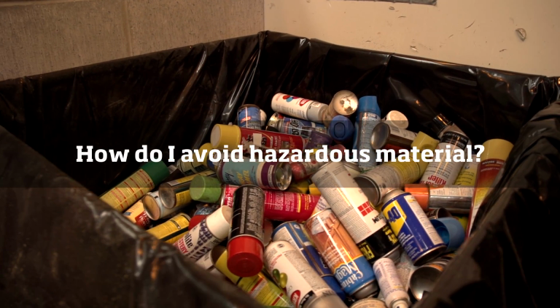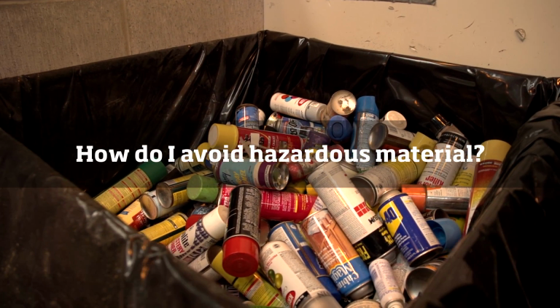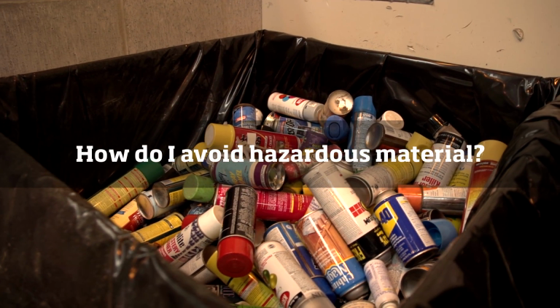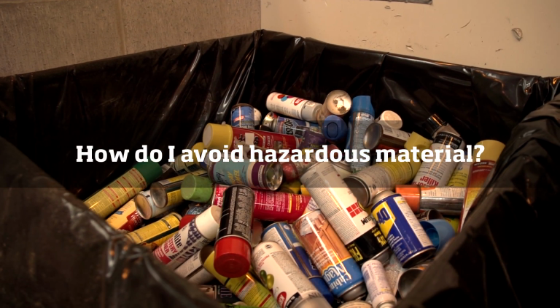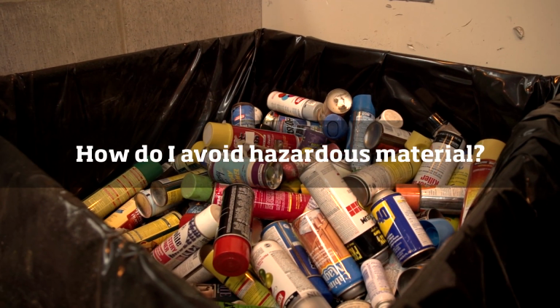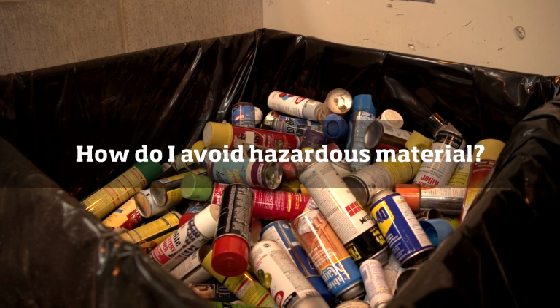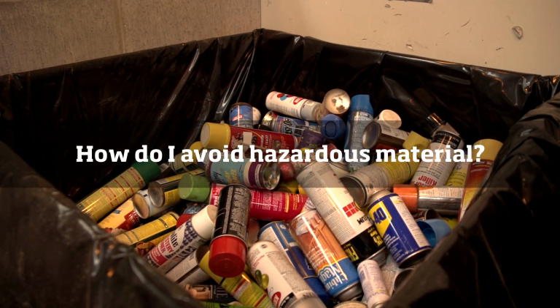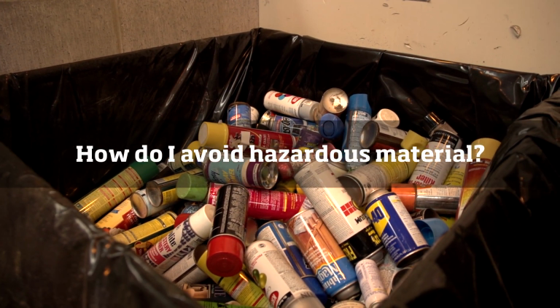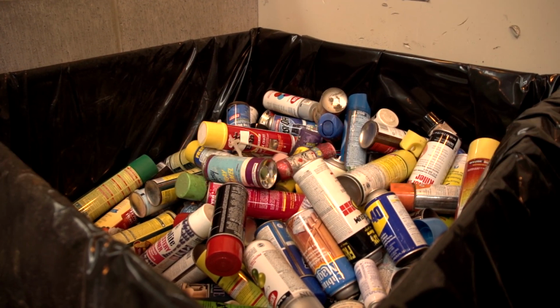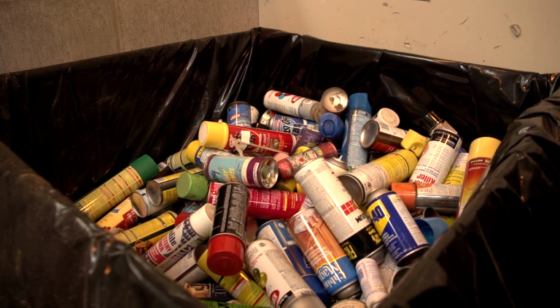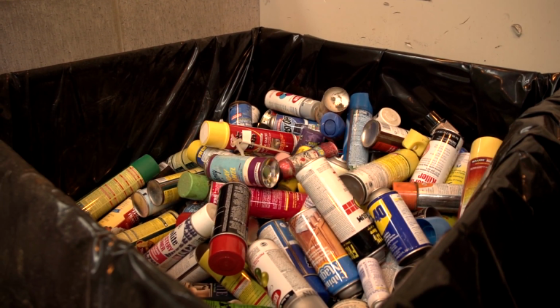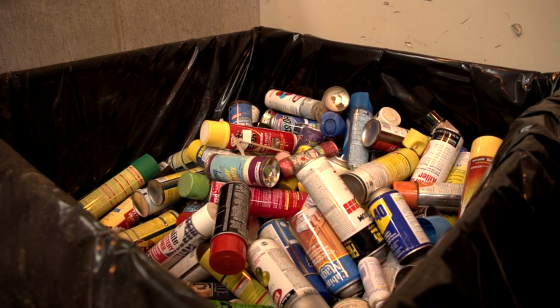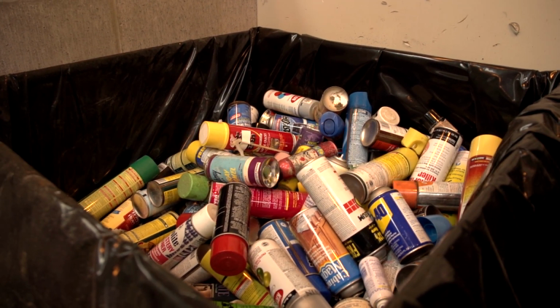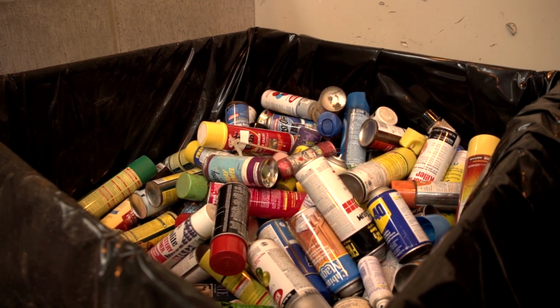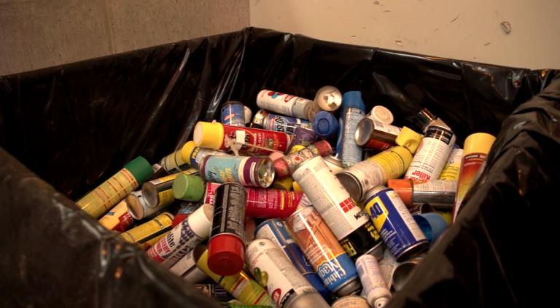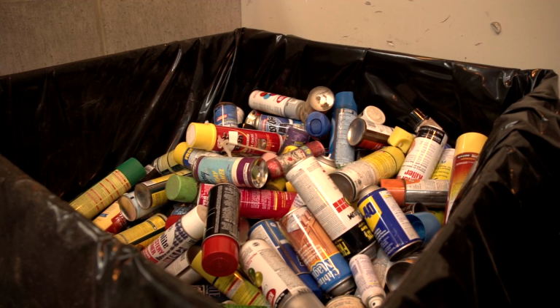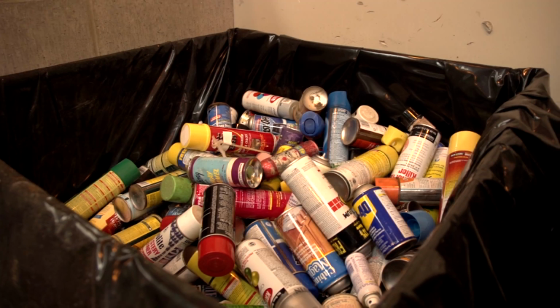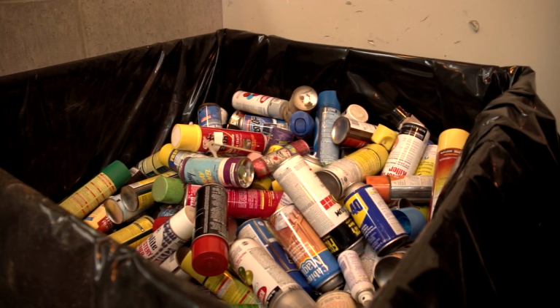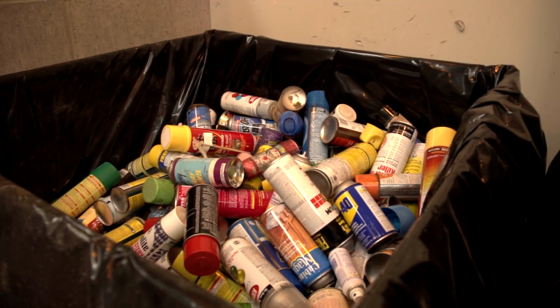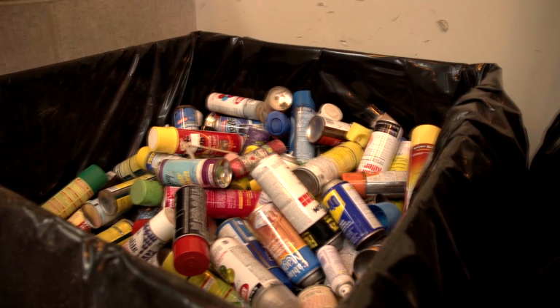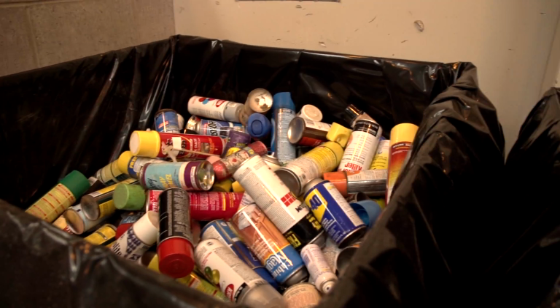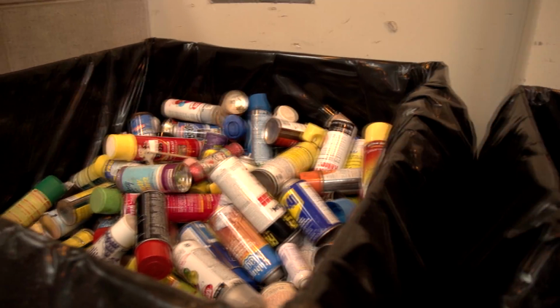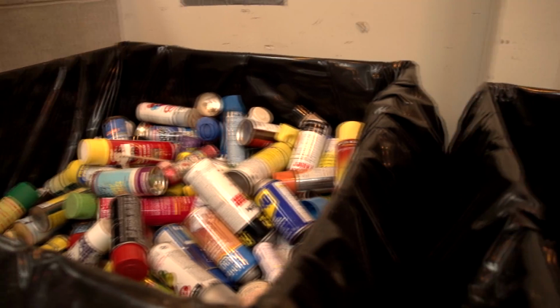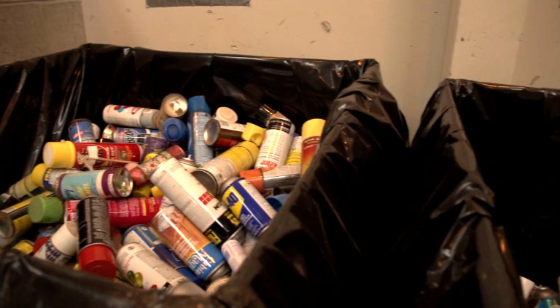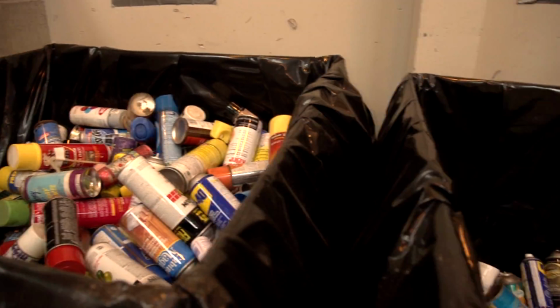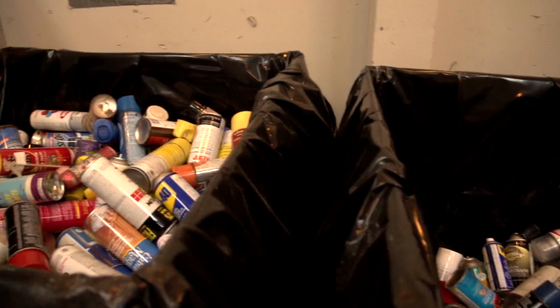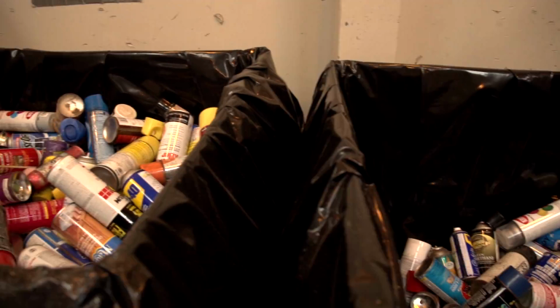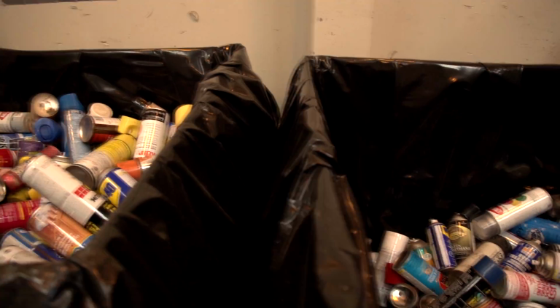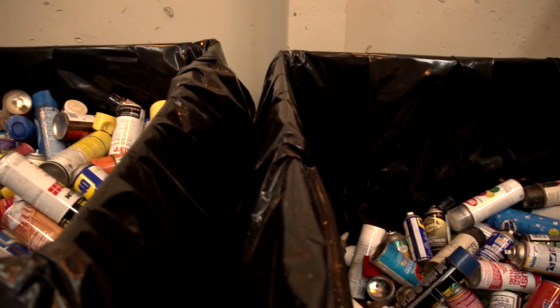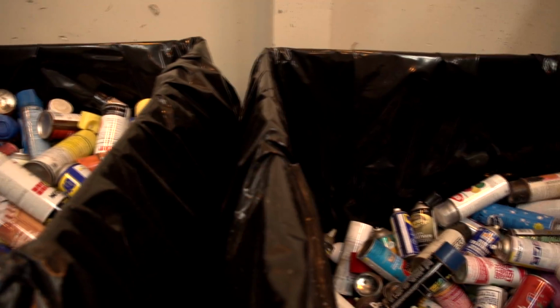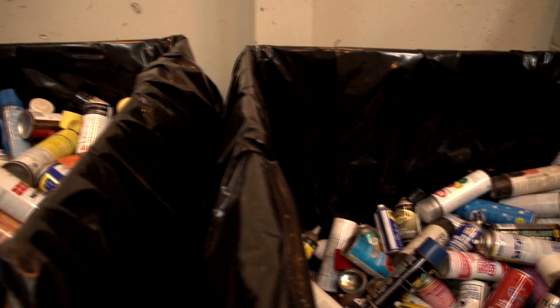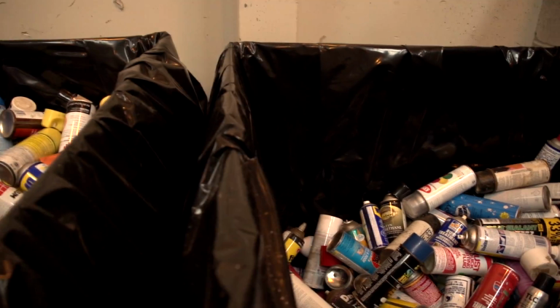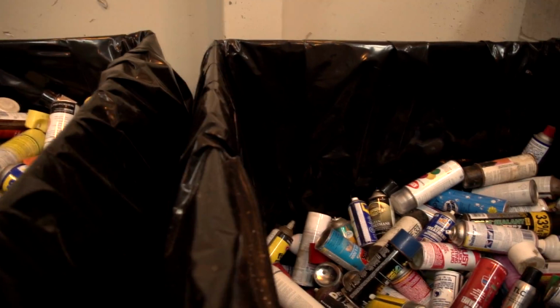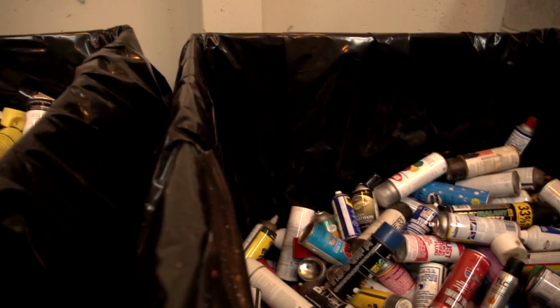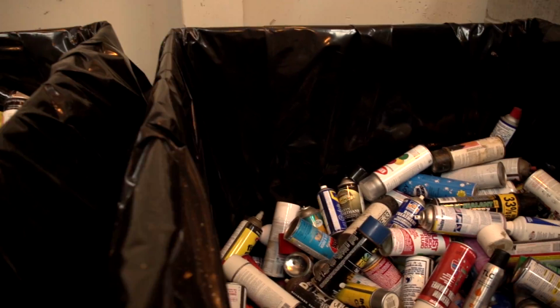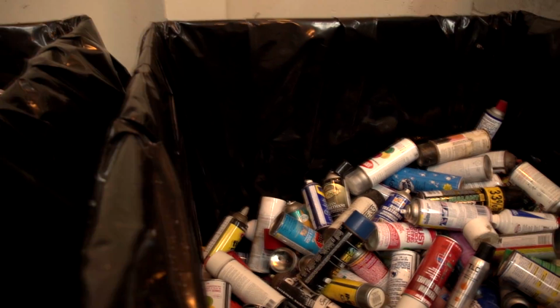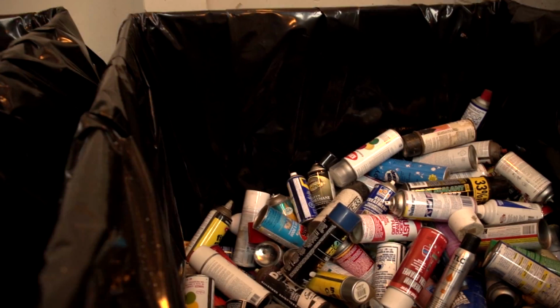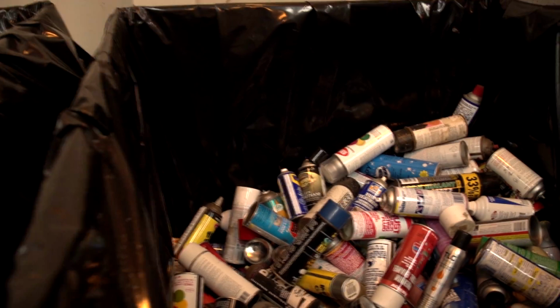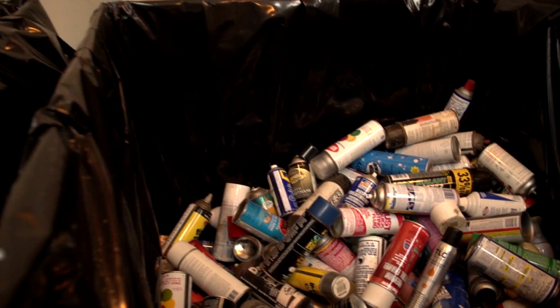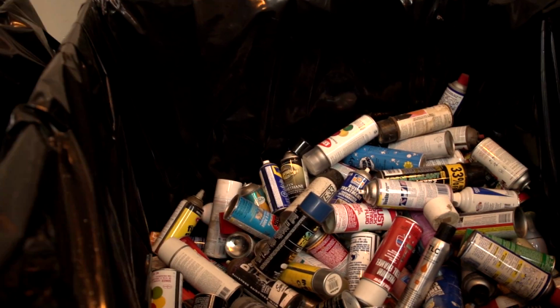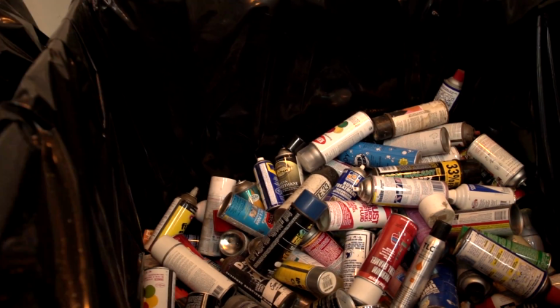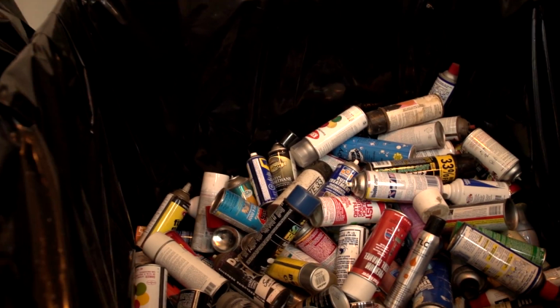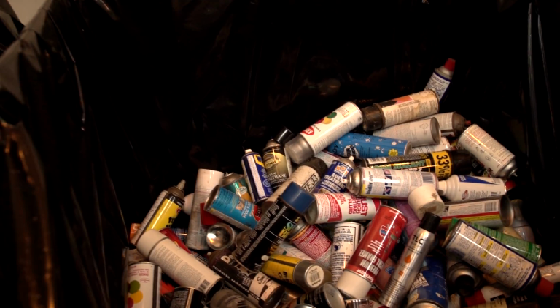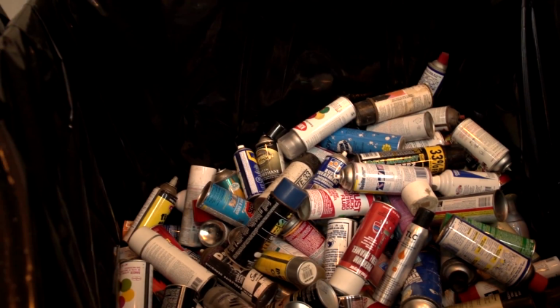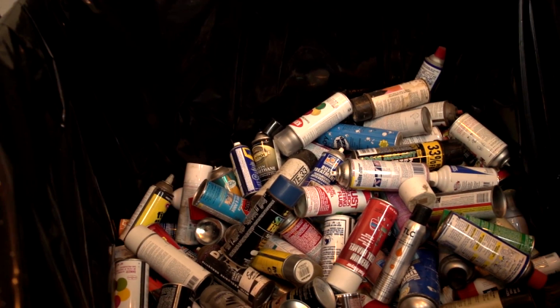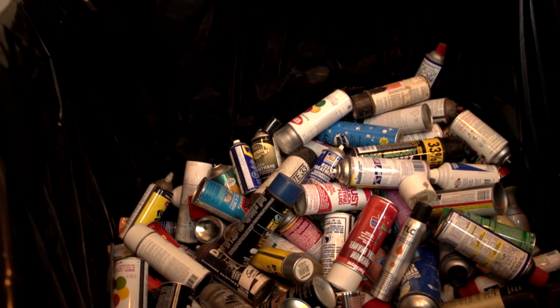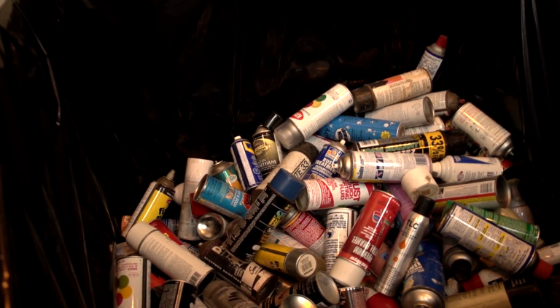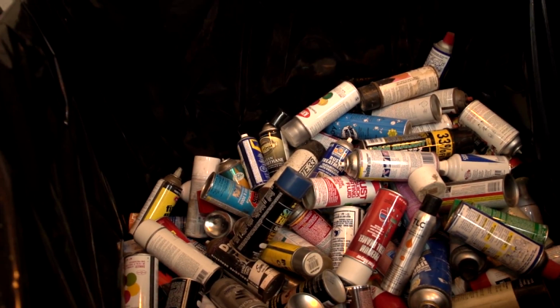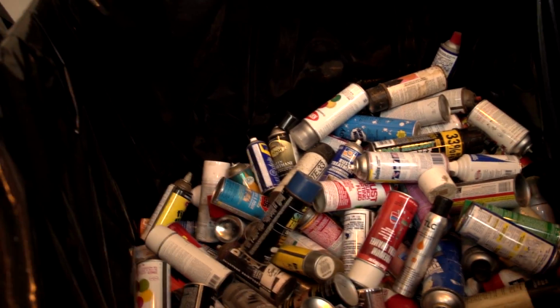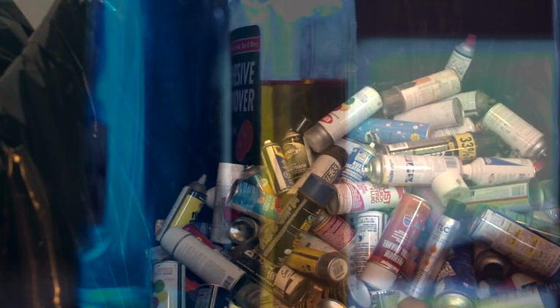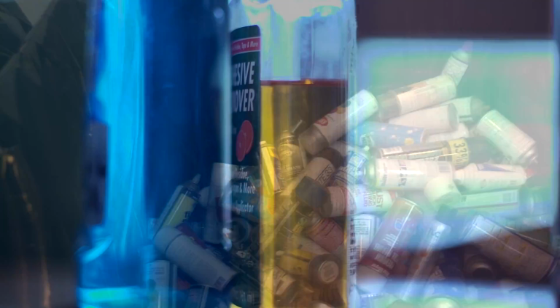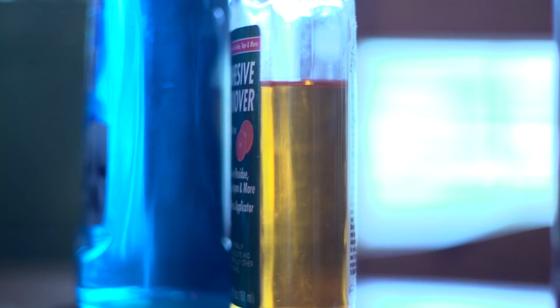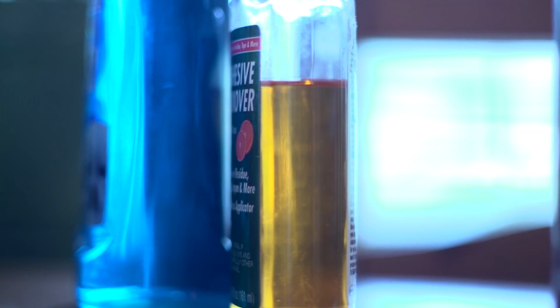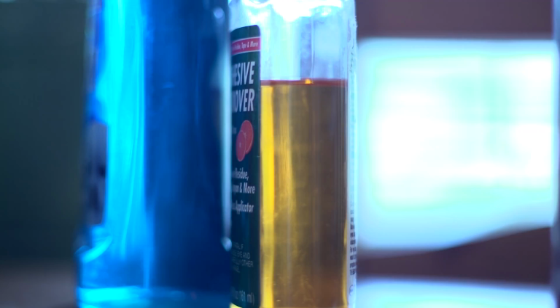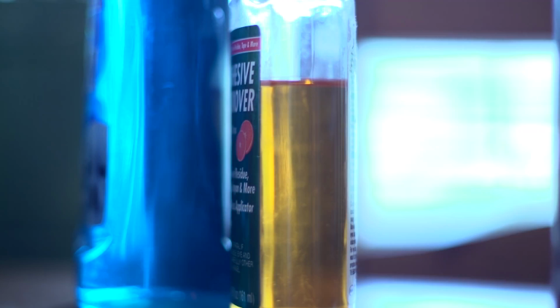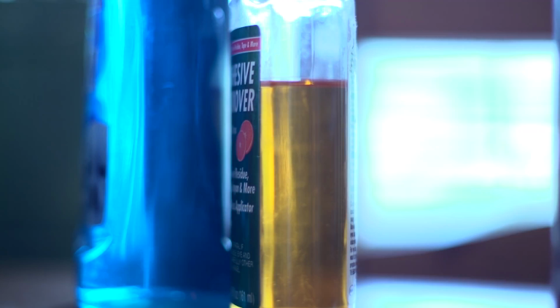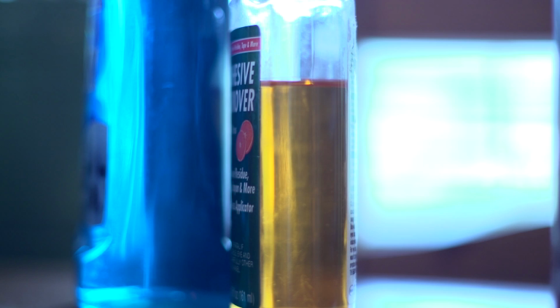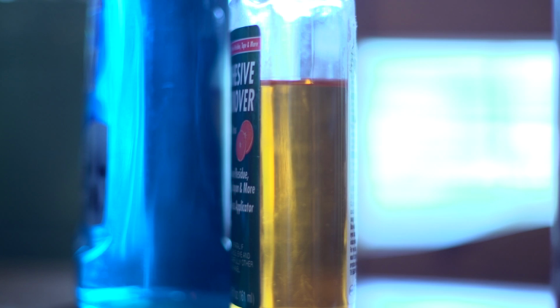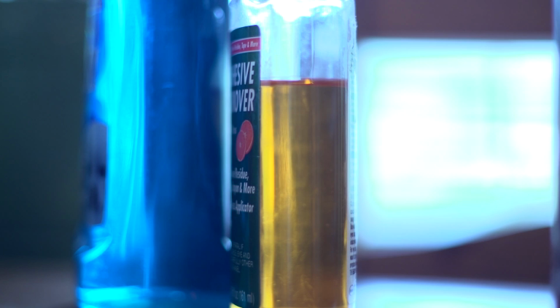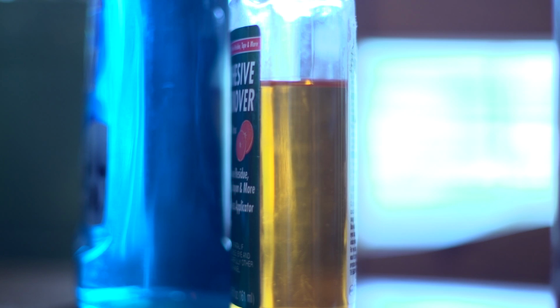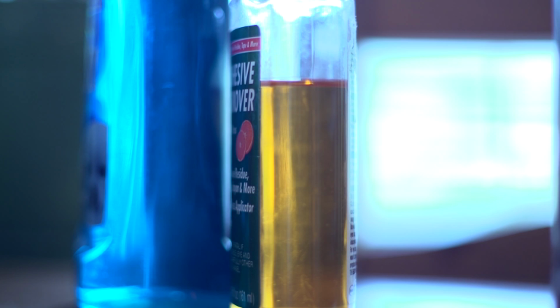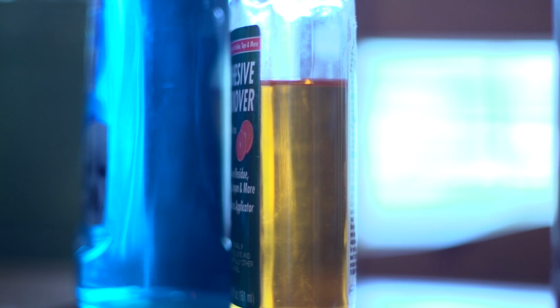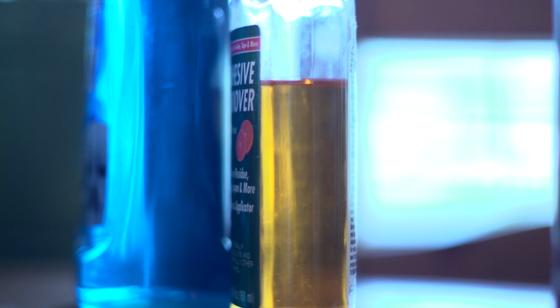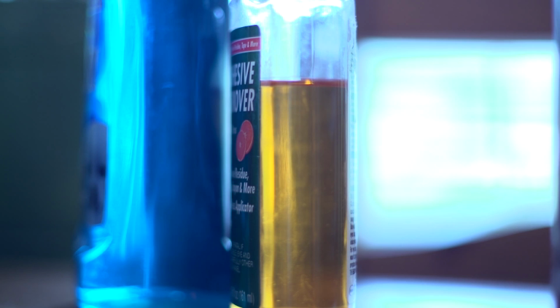If you're looking at a product that doesn't list its ingredients, move on, skip that one, and go back to the simple ingredients.